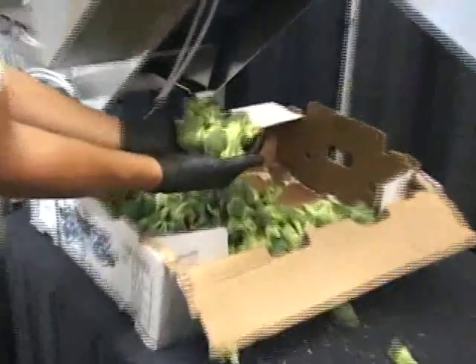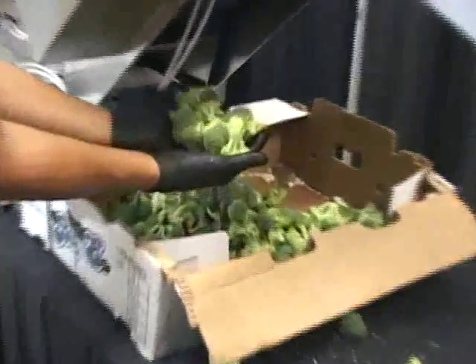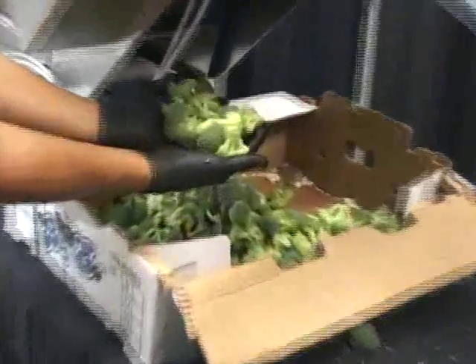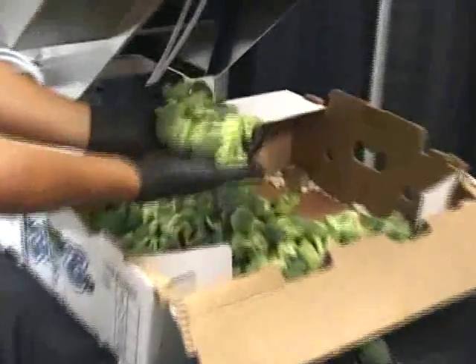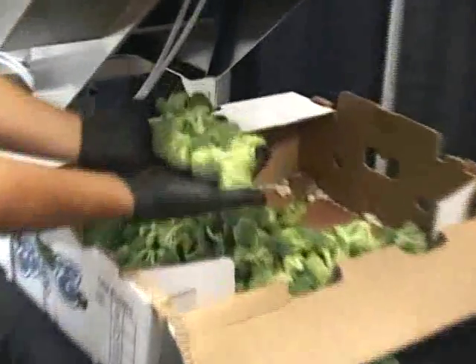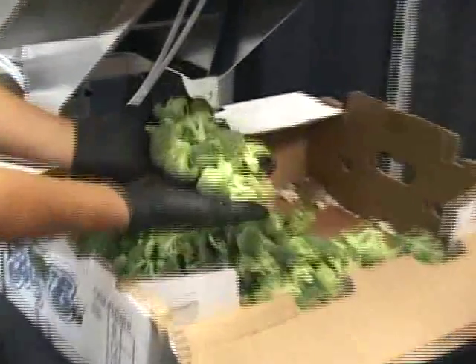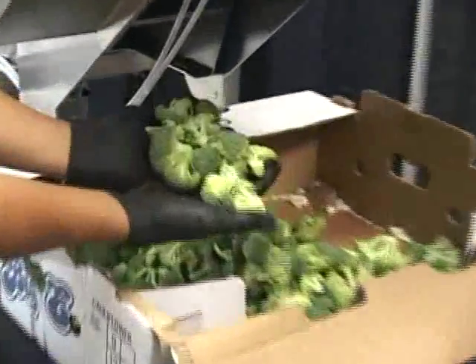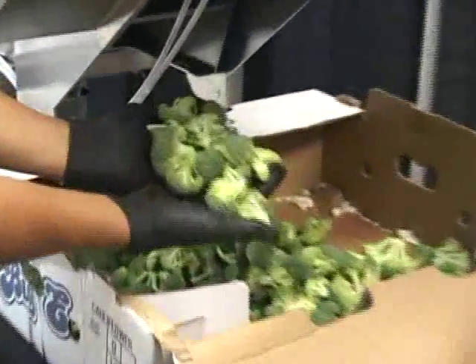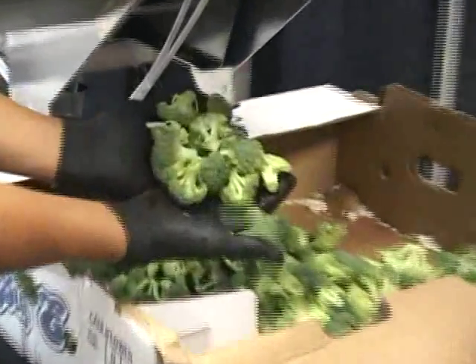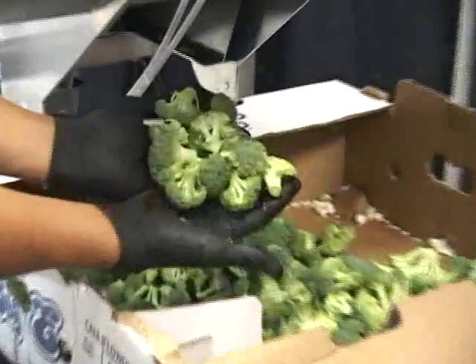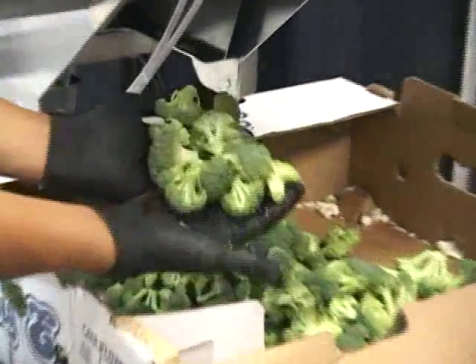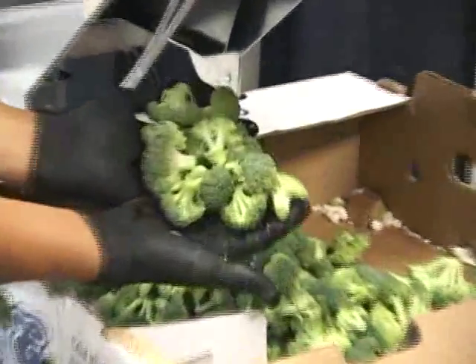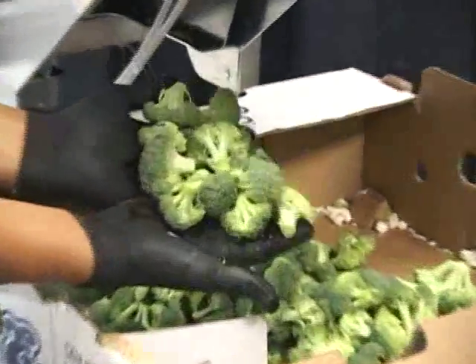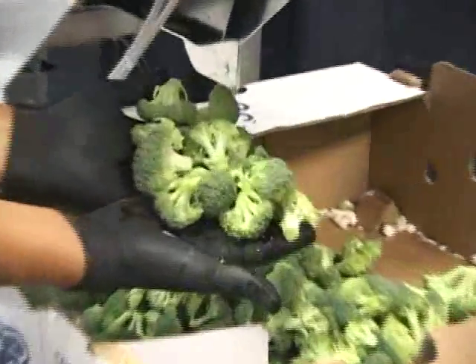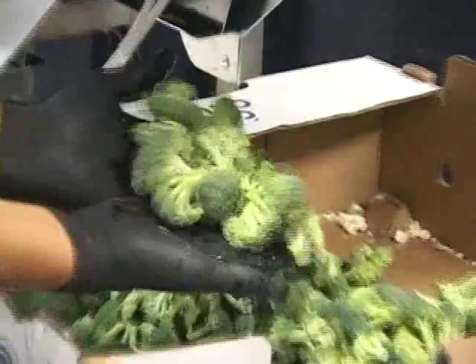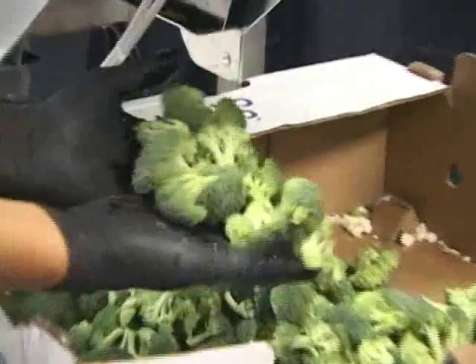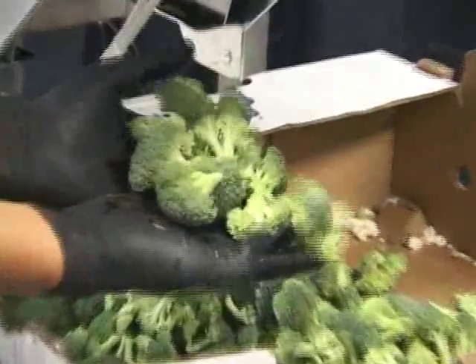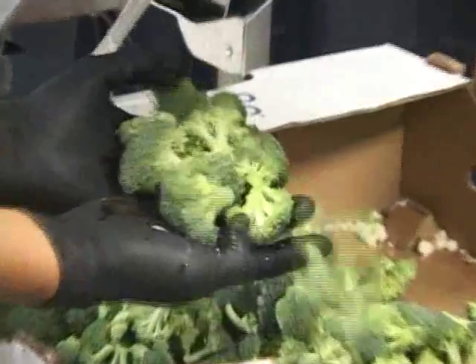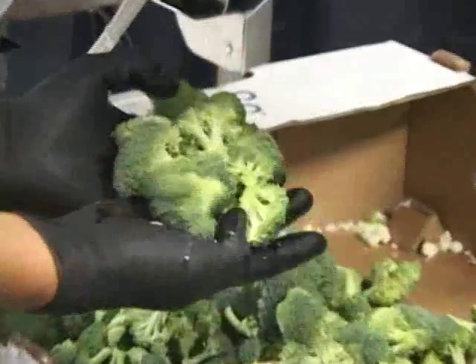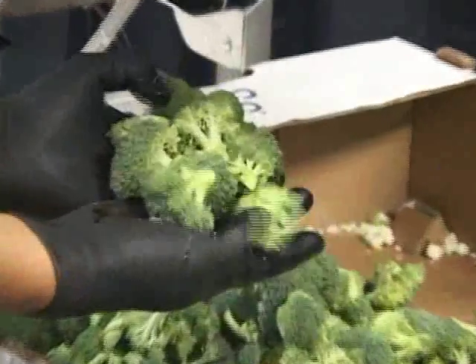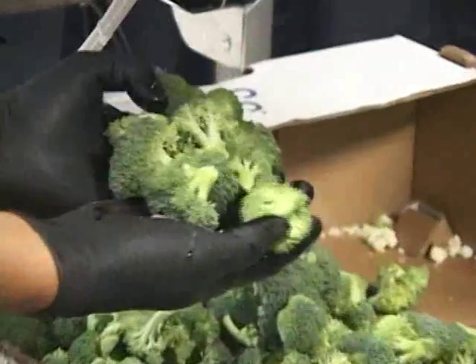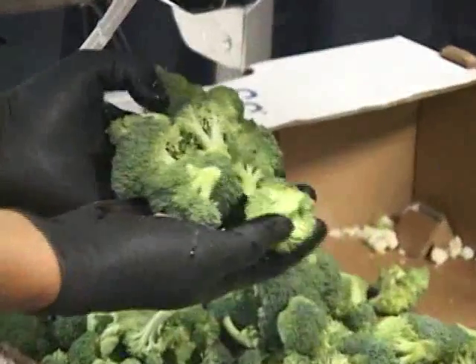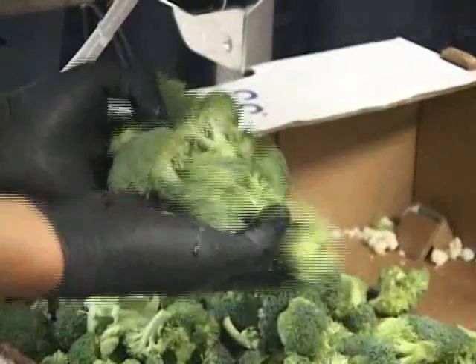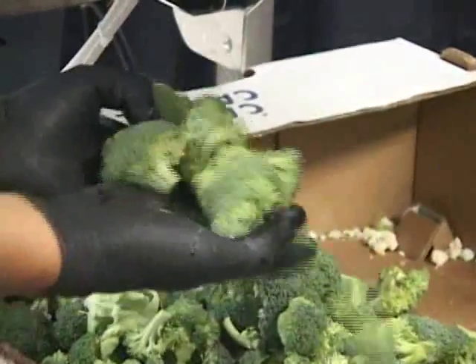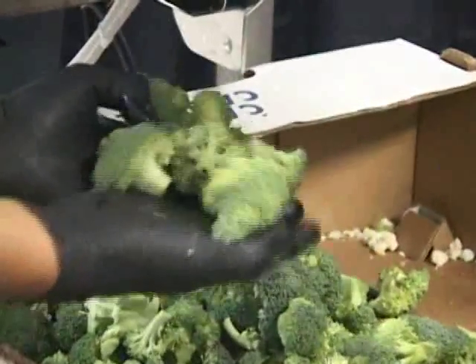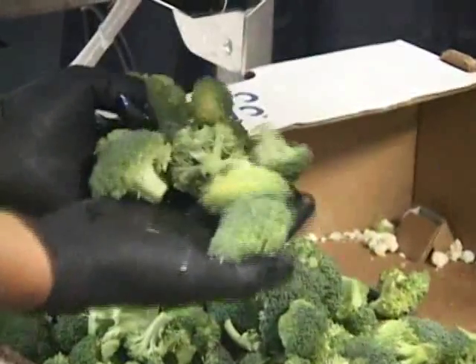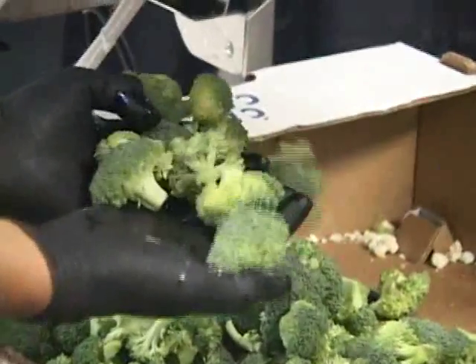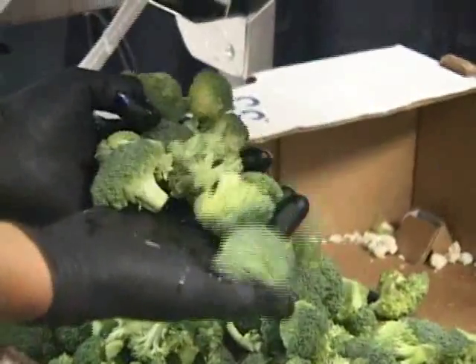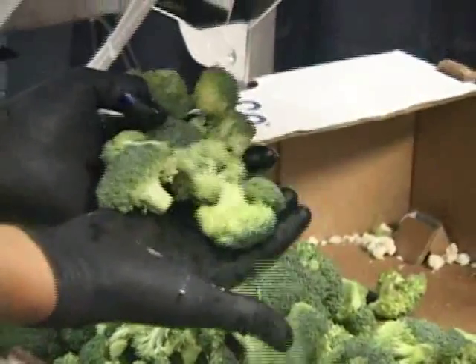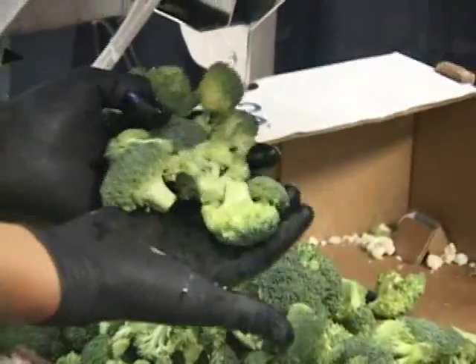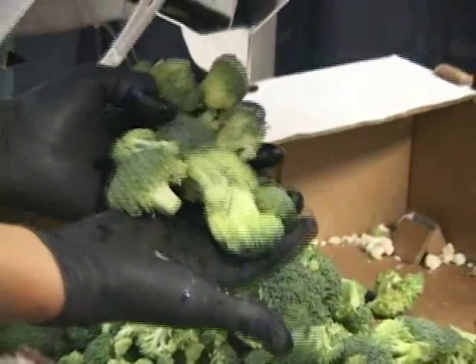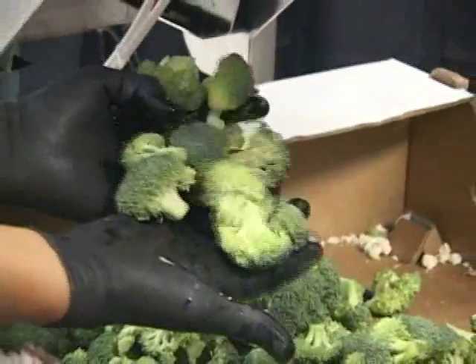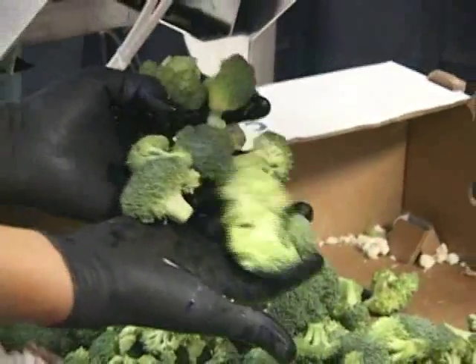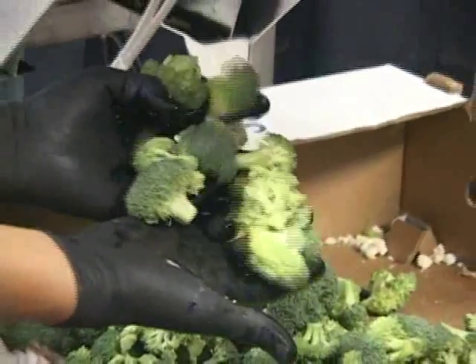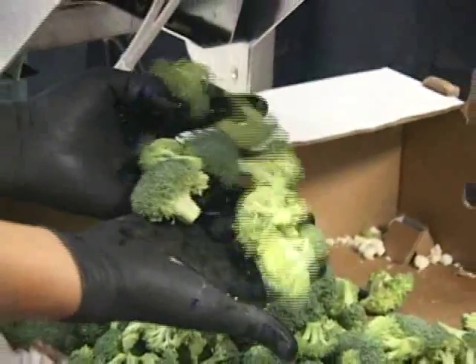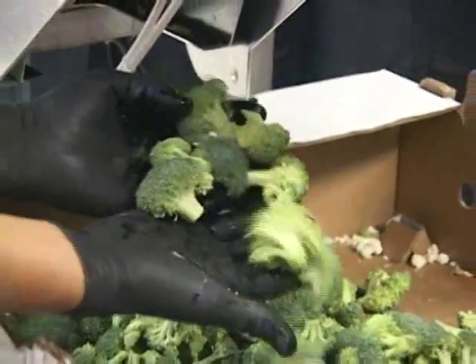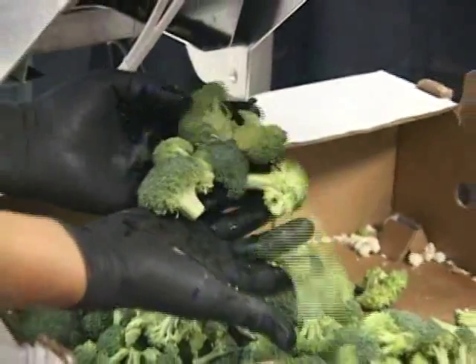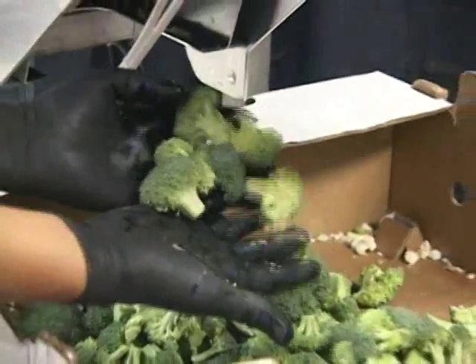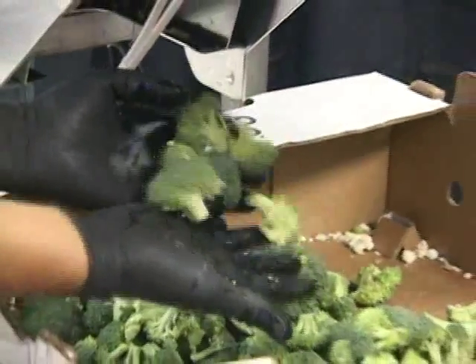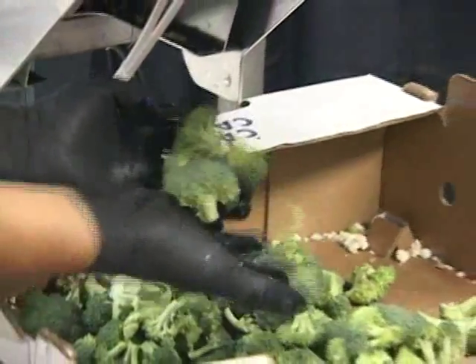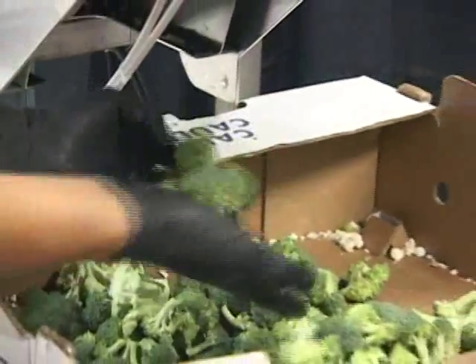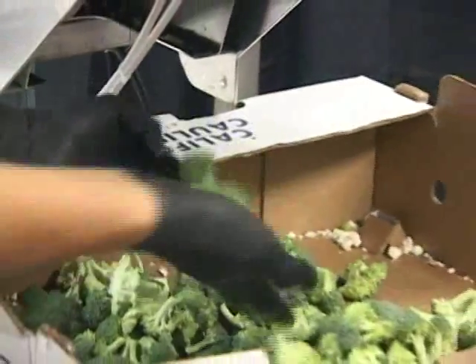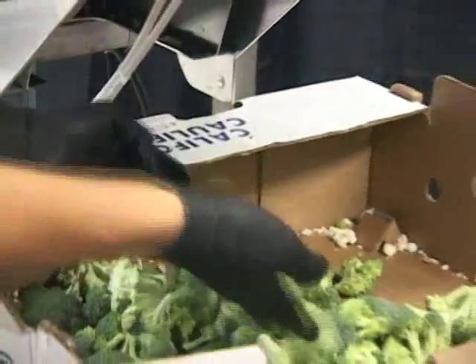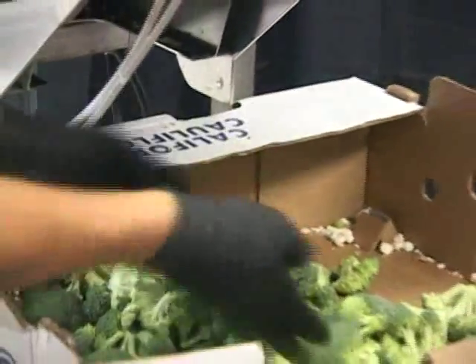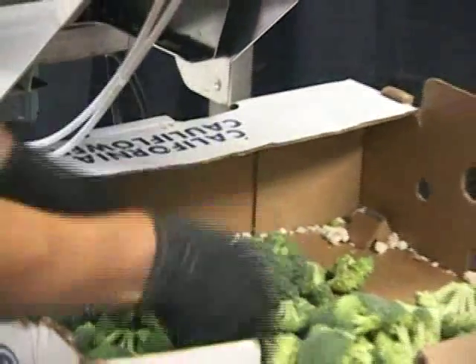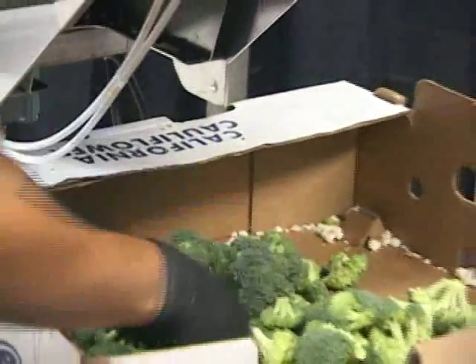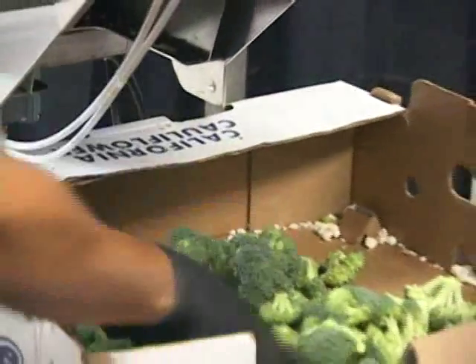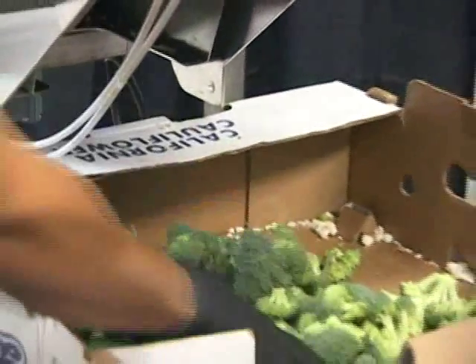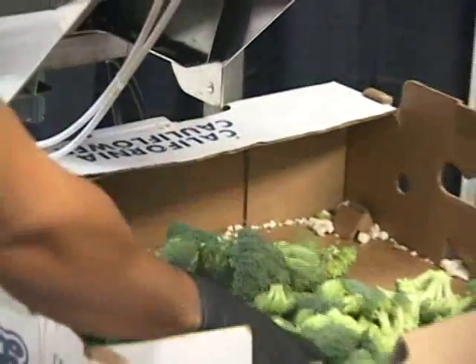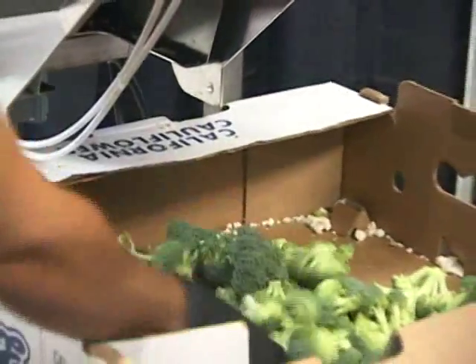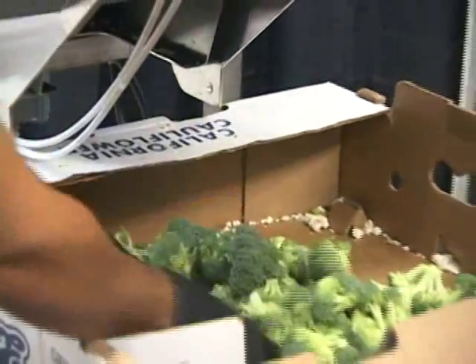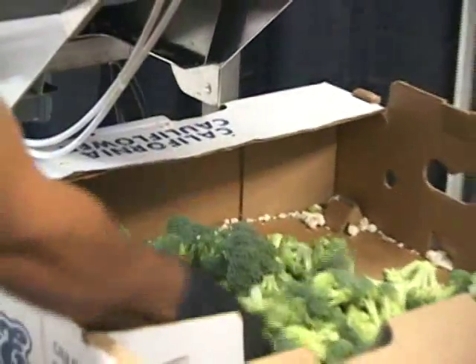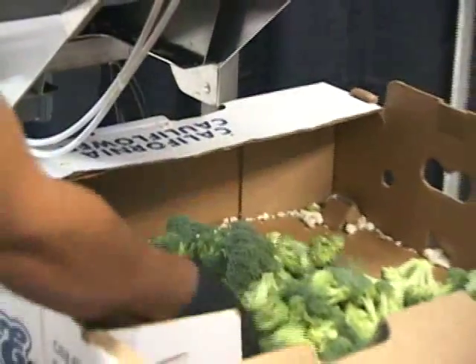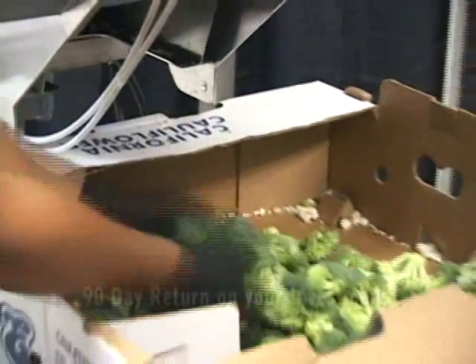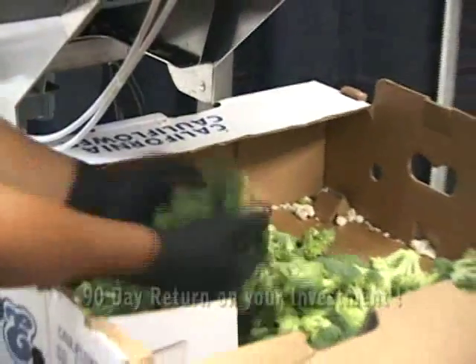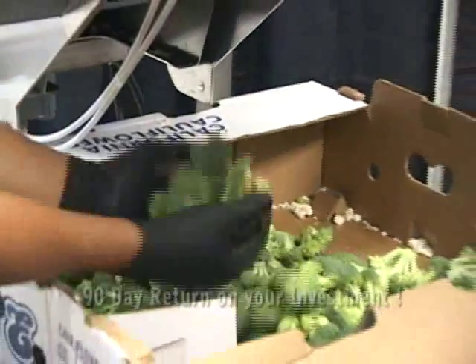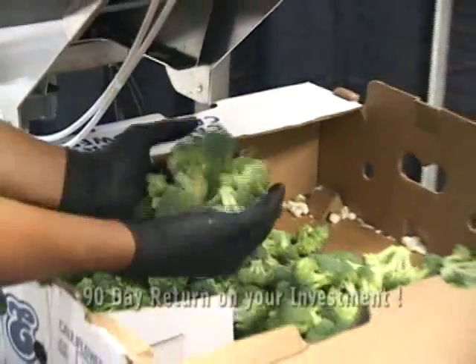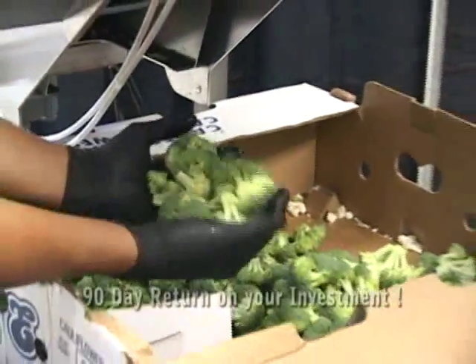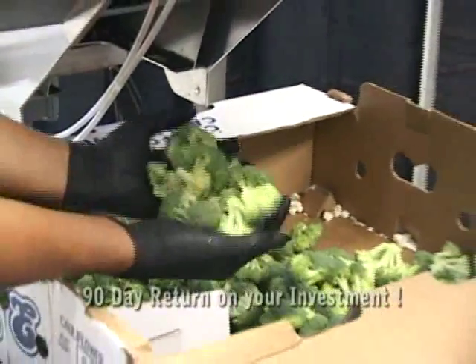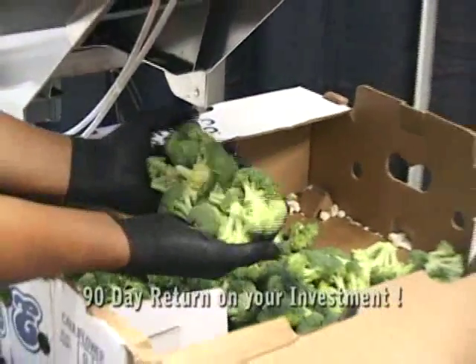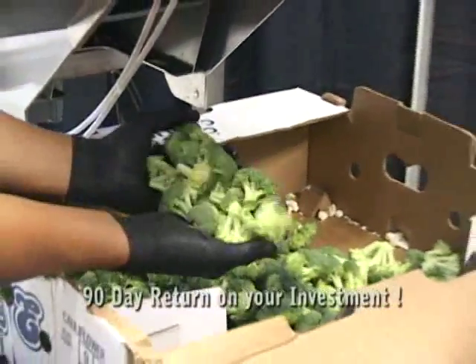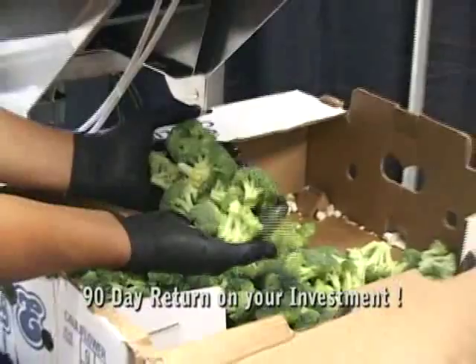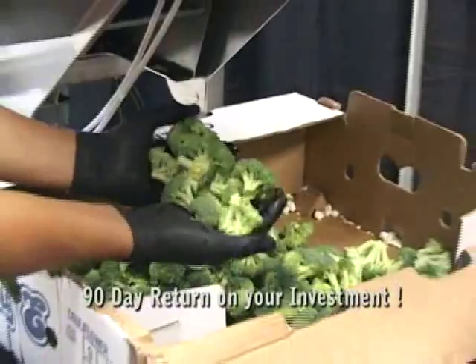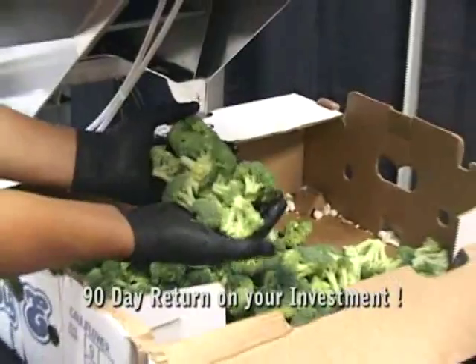On average, in our experience with this unit, when floretting broccoli, you can see a 90-day return on your investment.